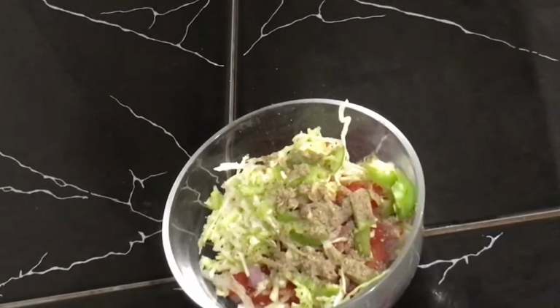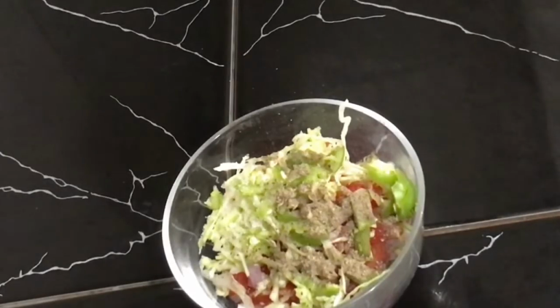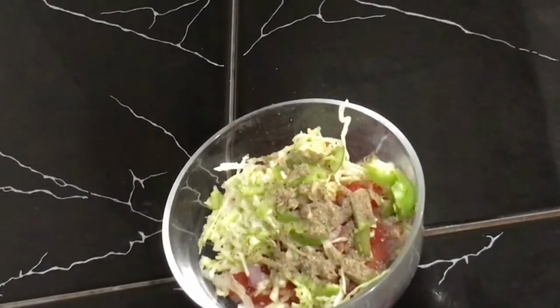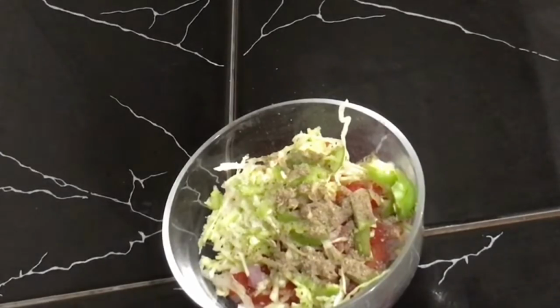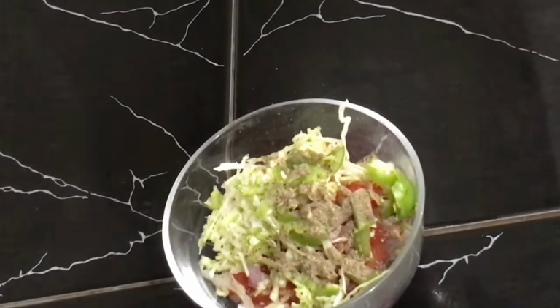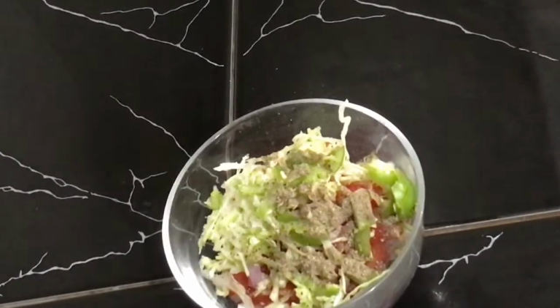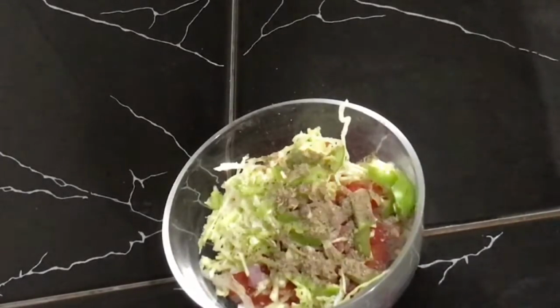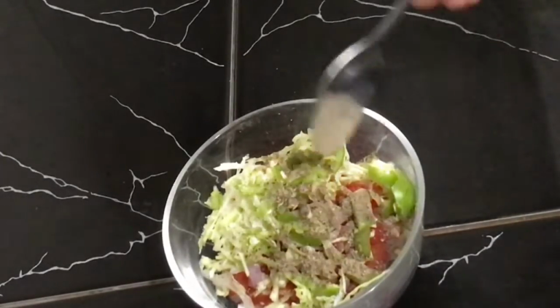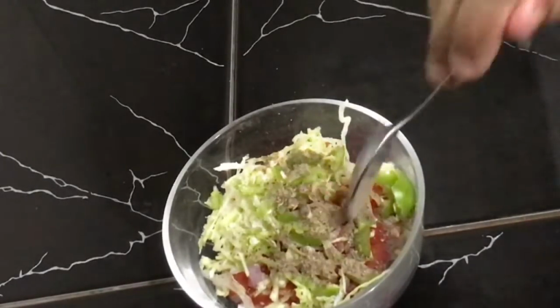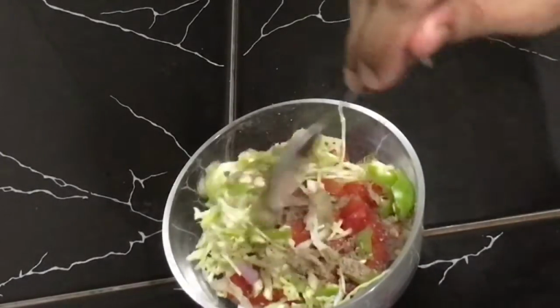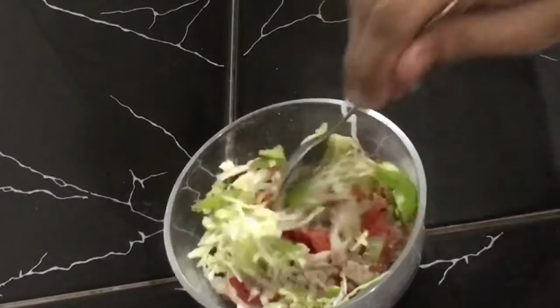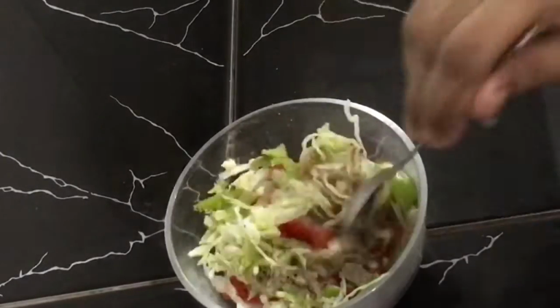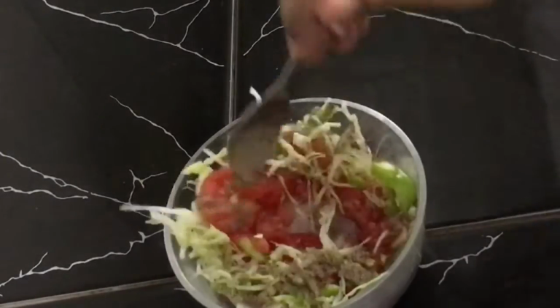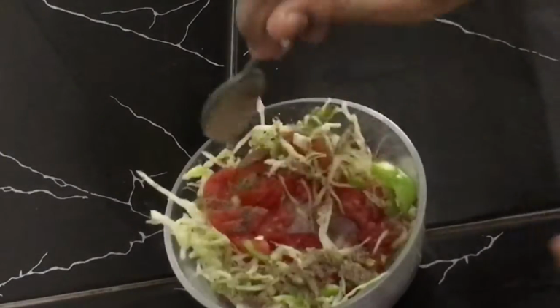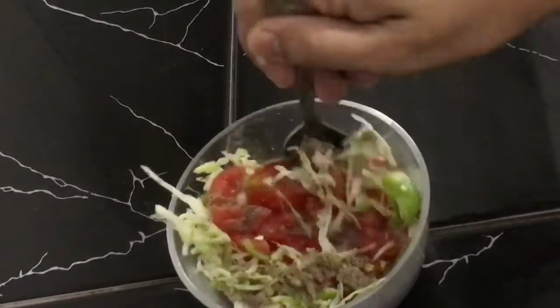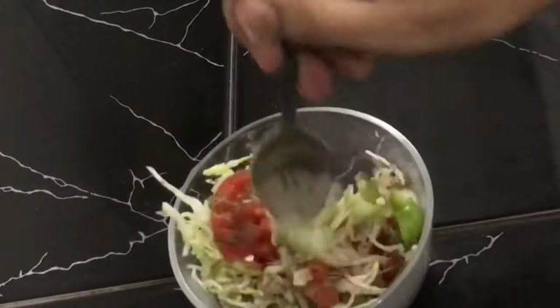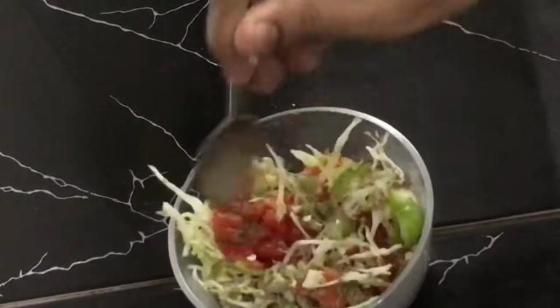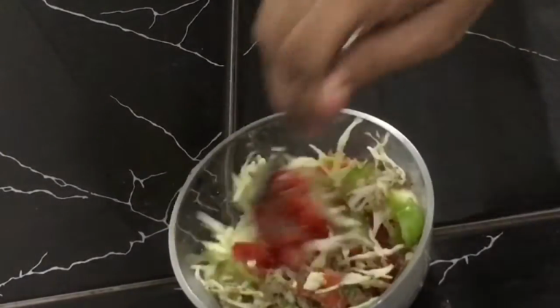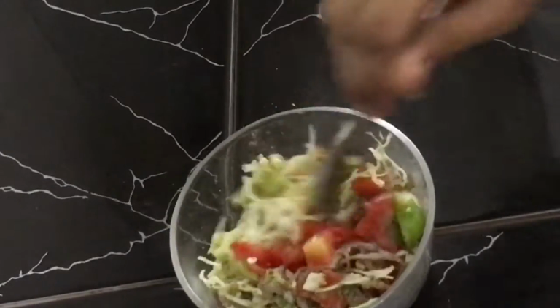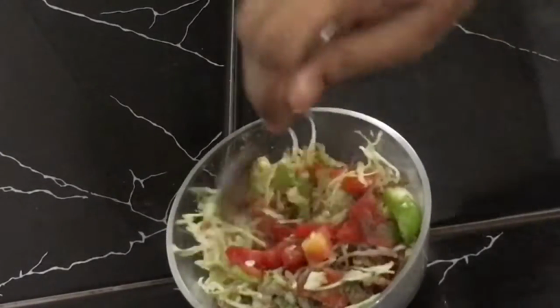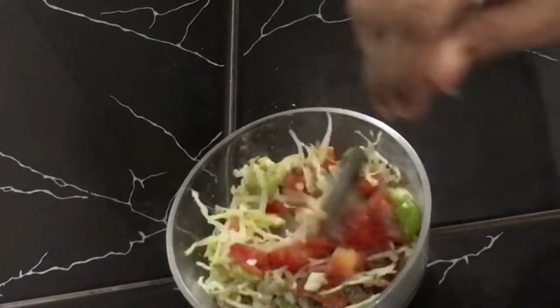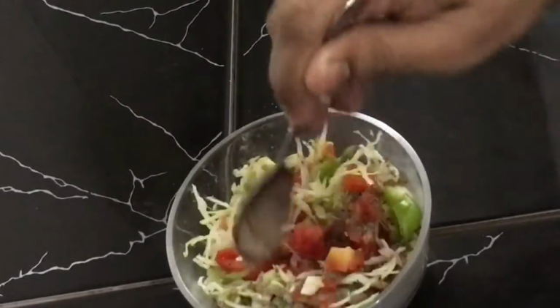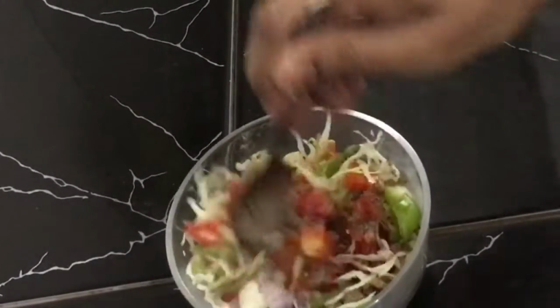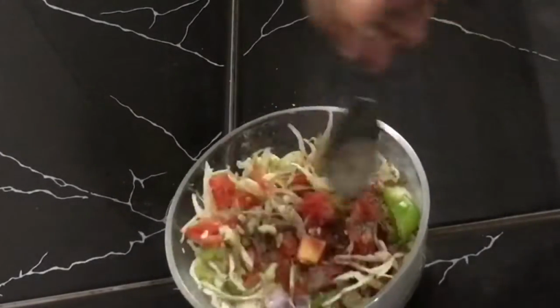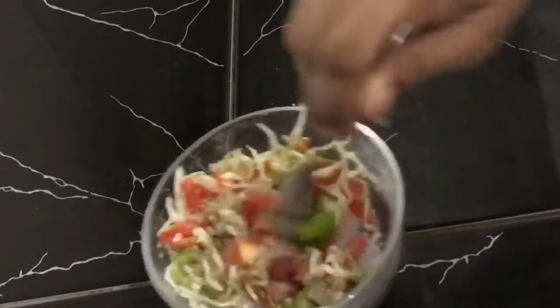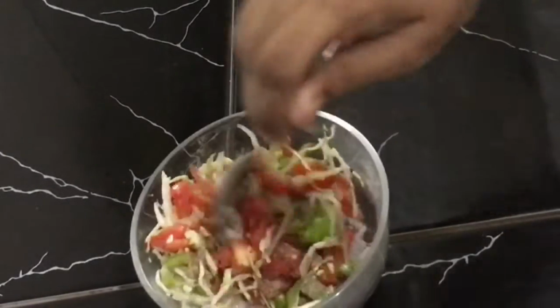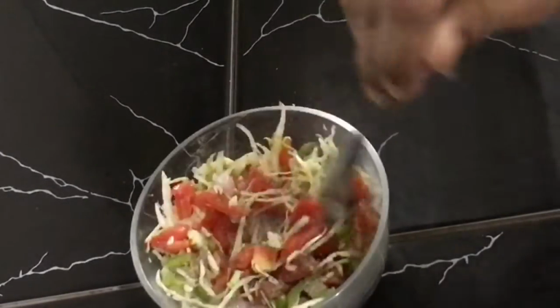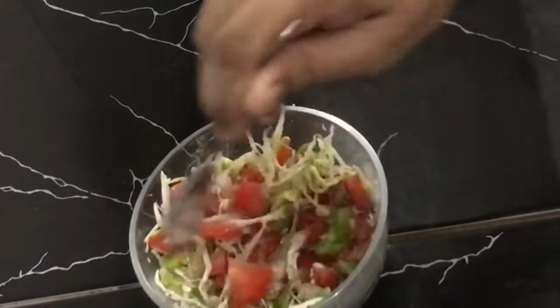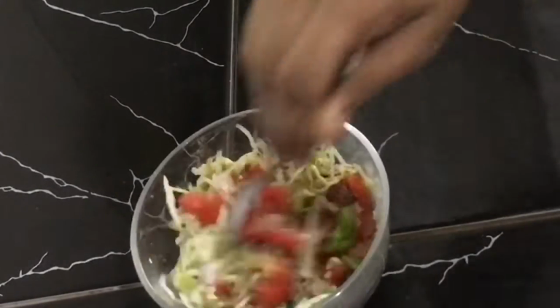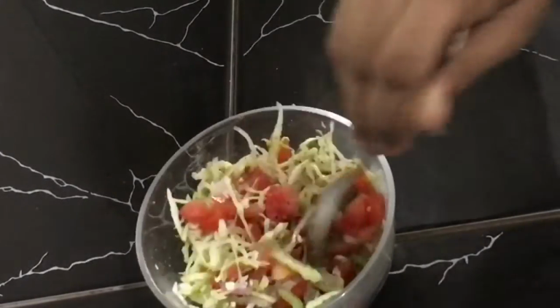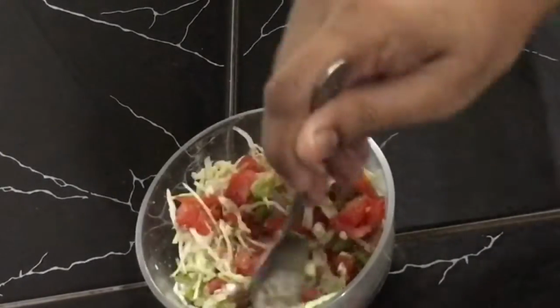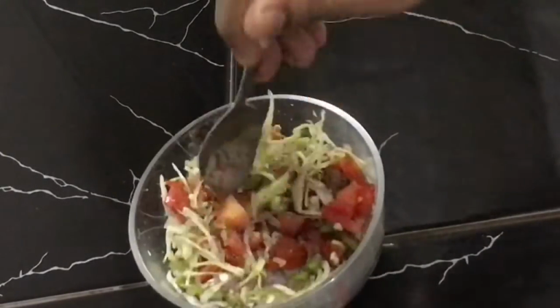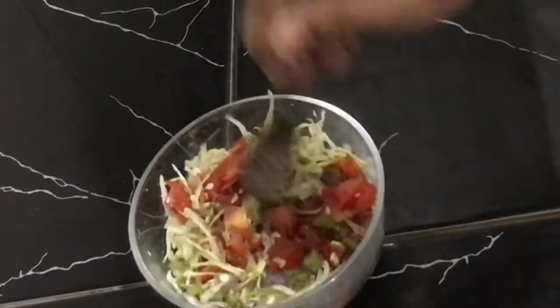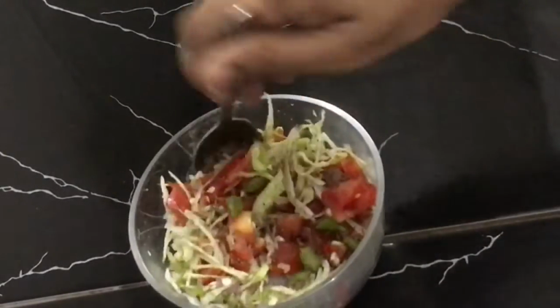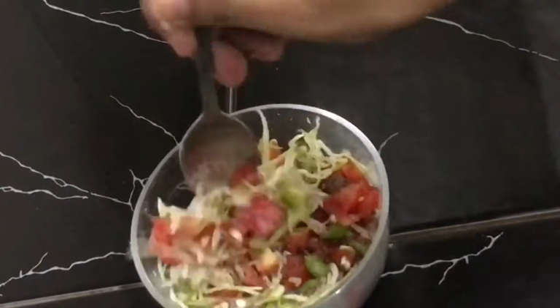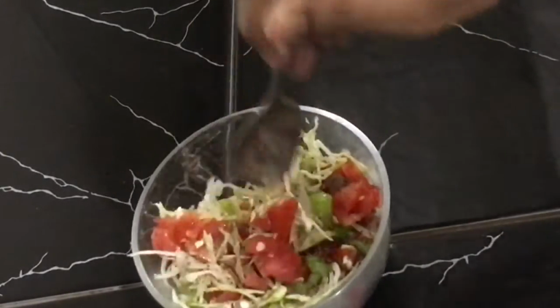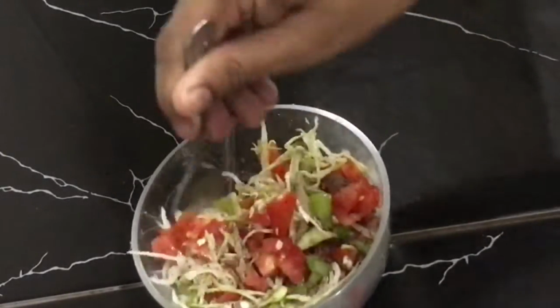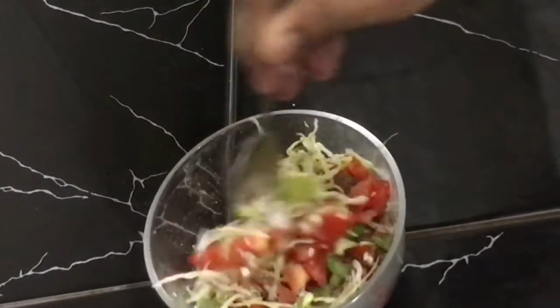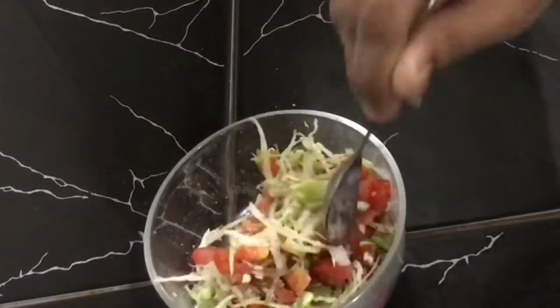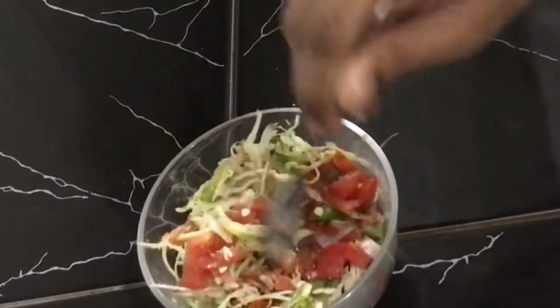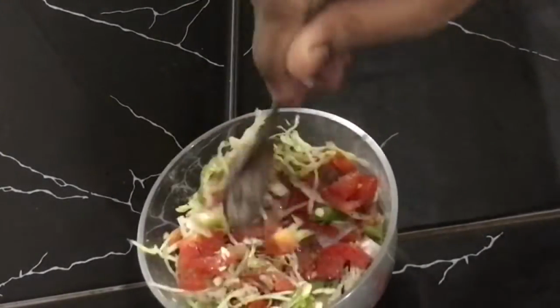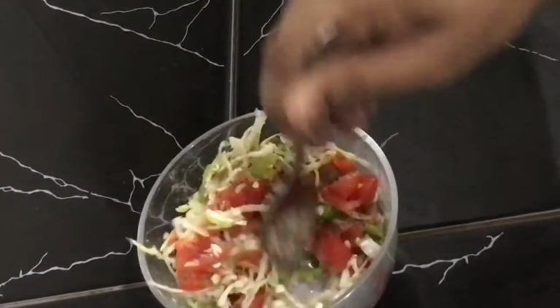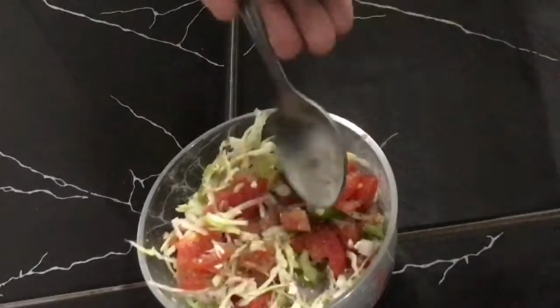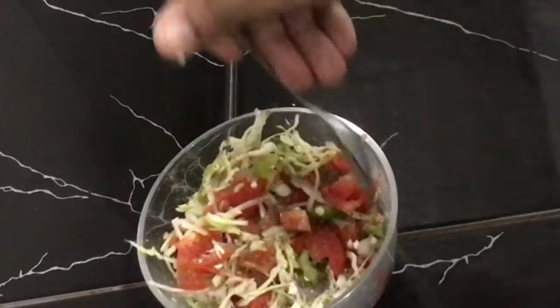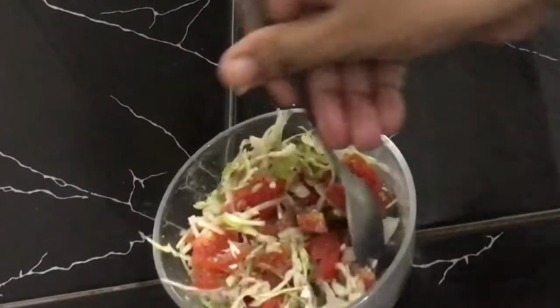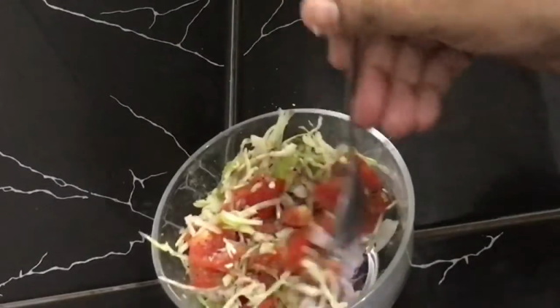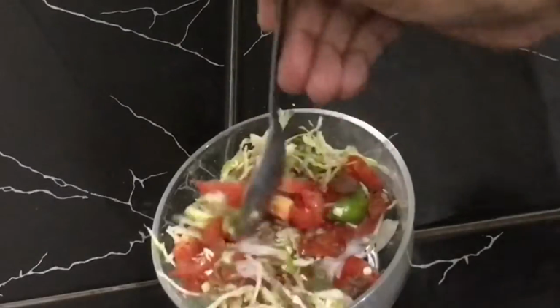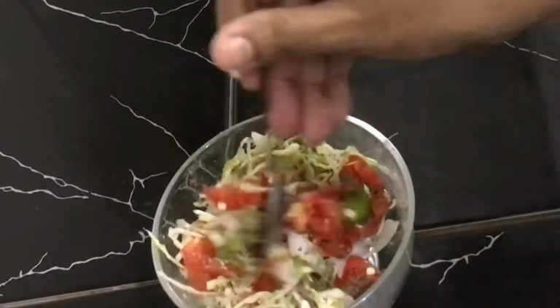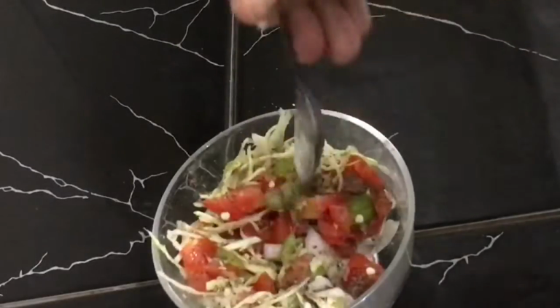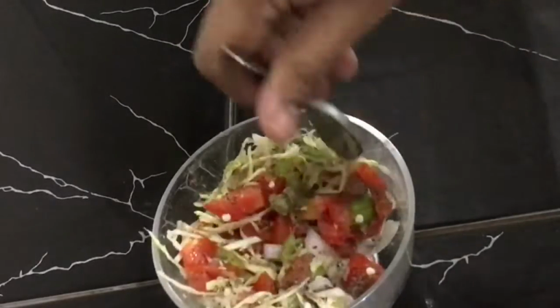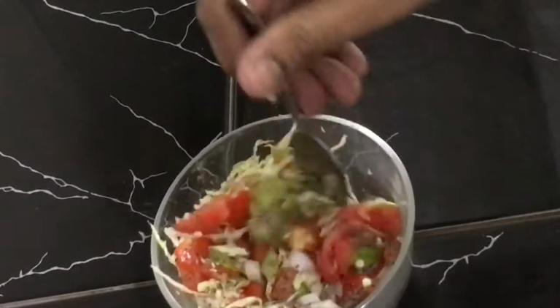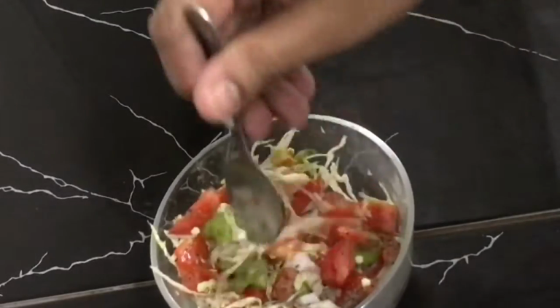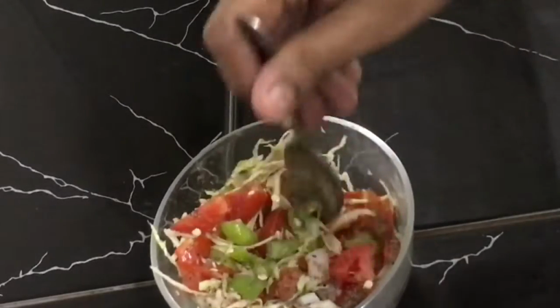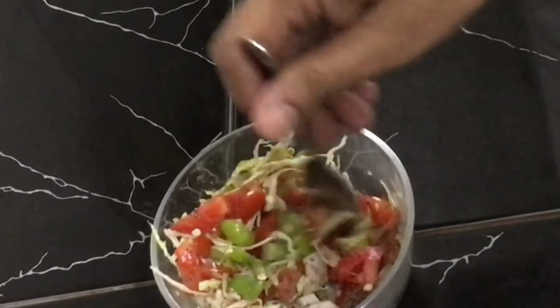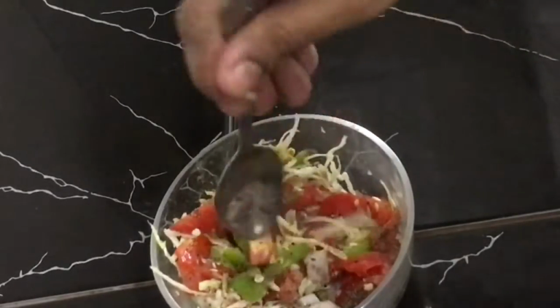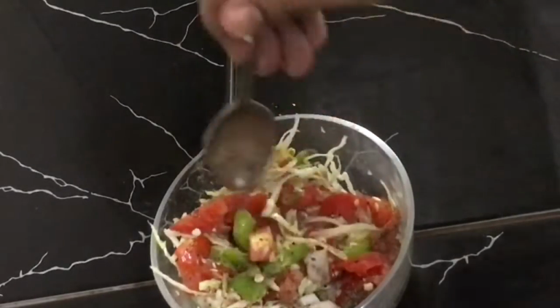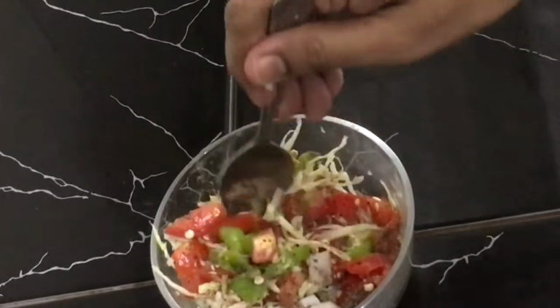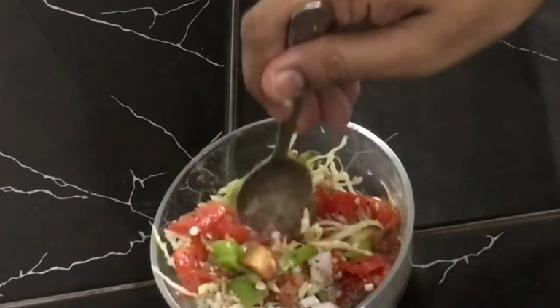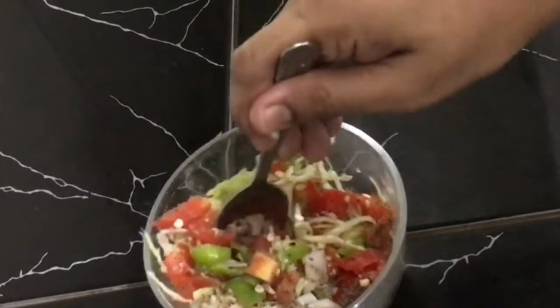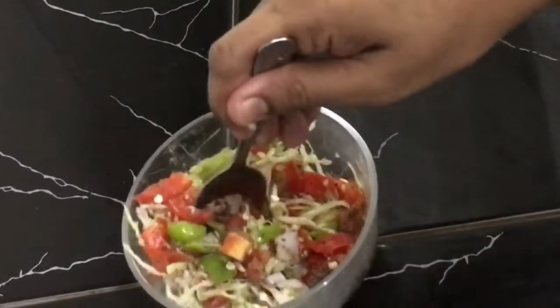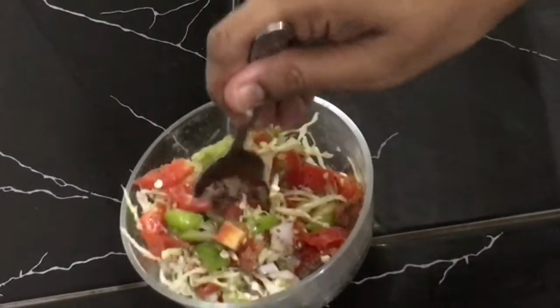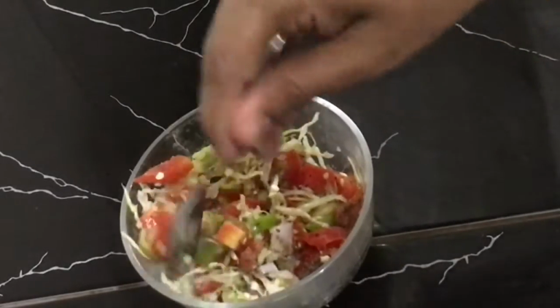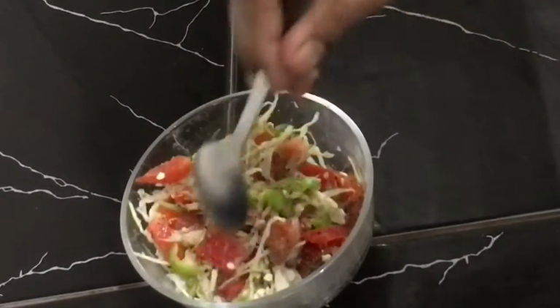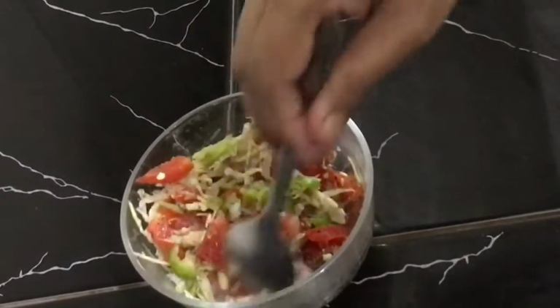Now mix all these ingredients together. This is ready for your salsa salad sandwich filling.